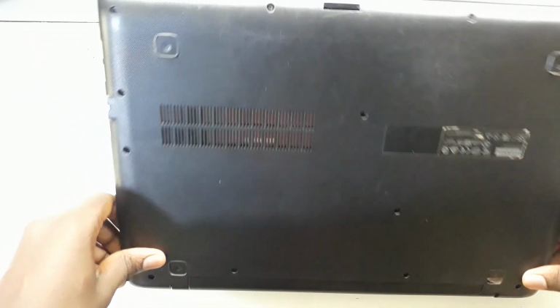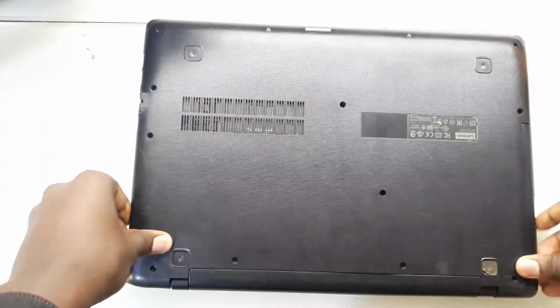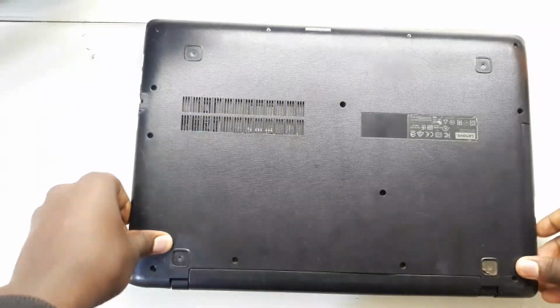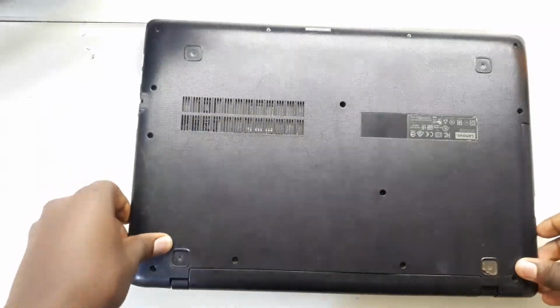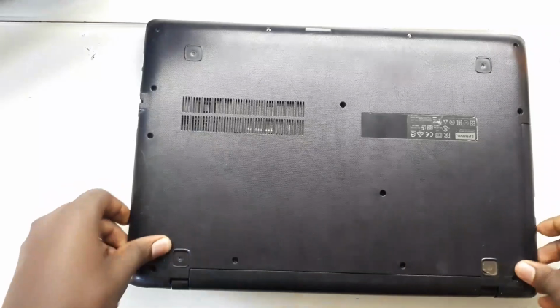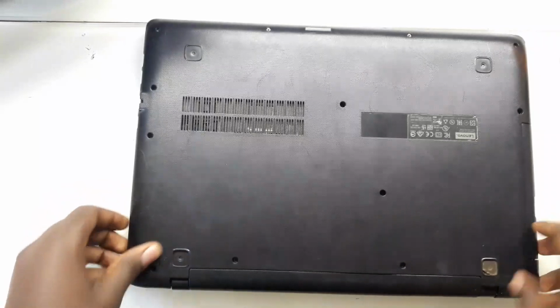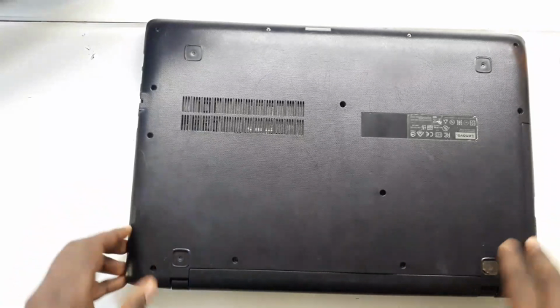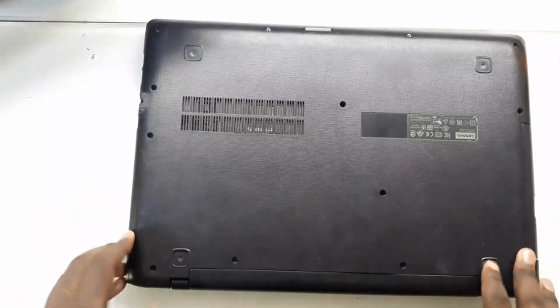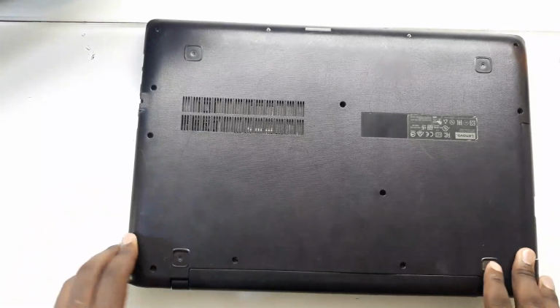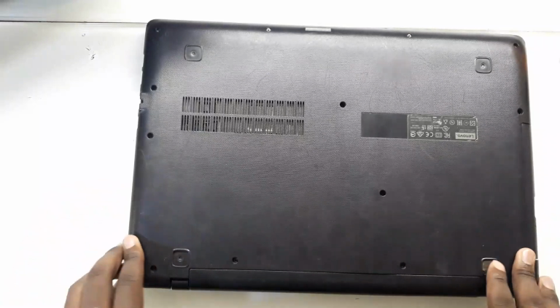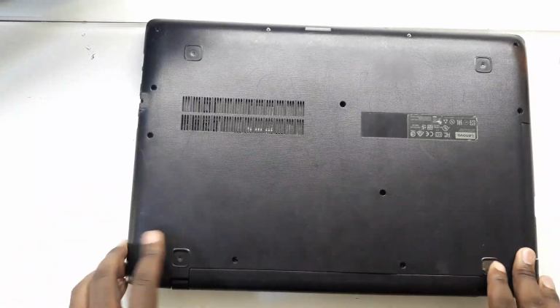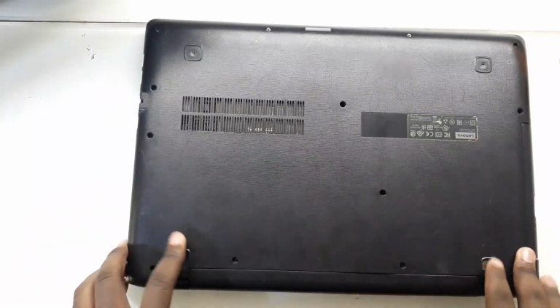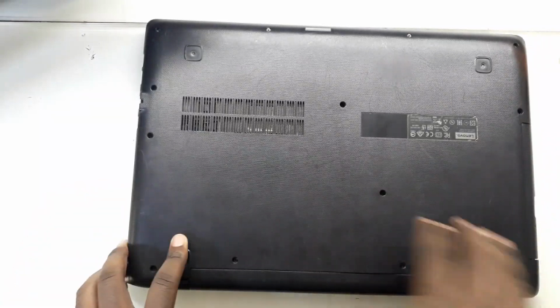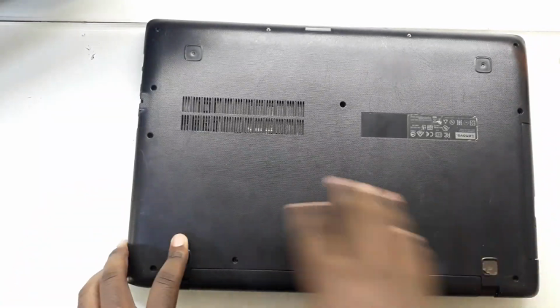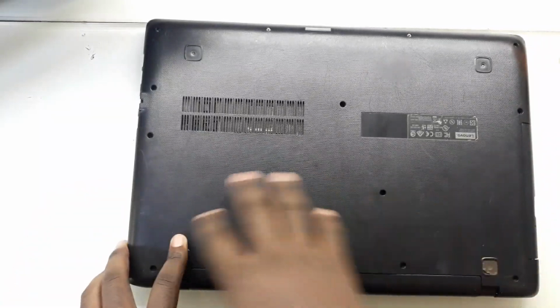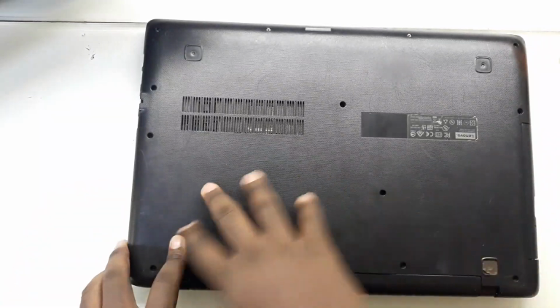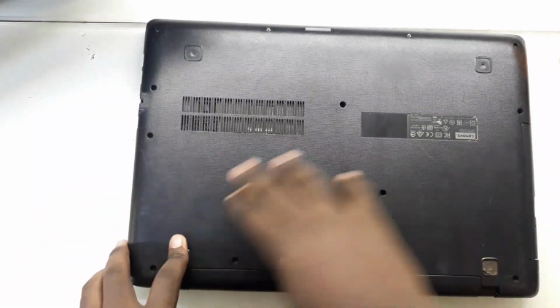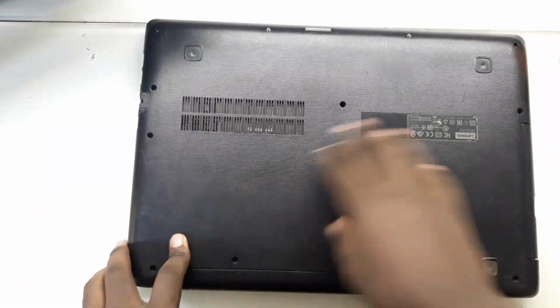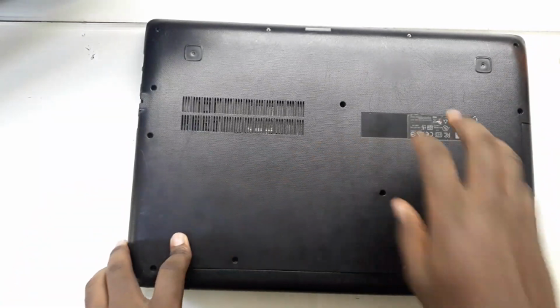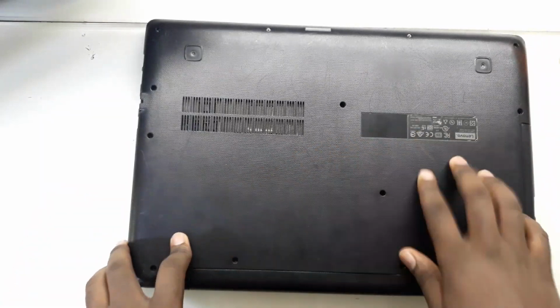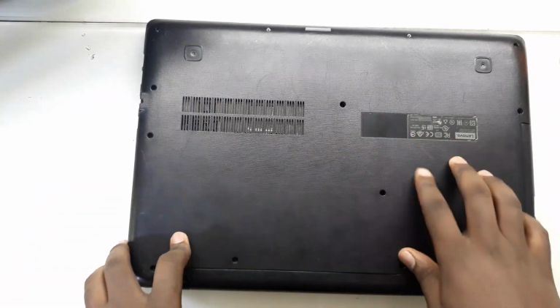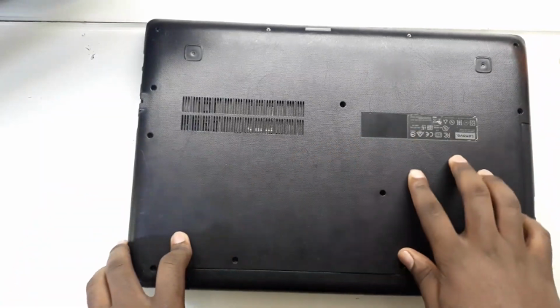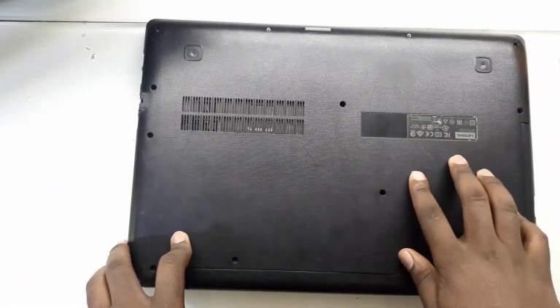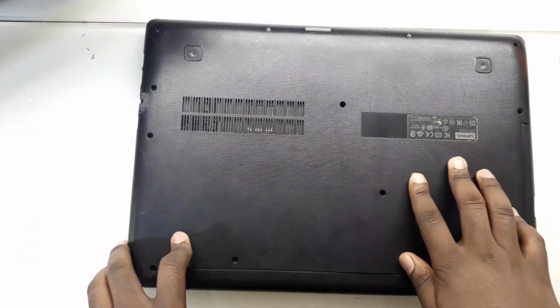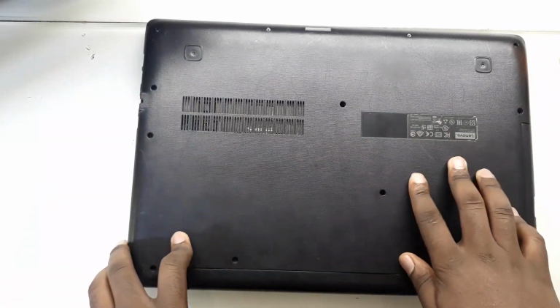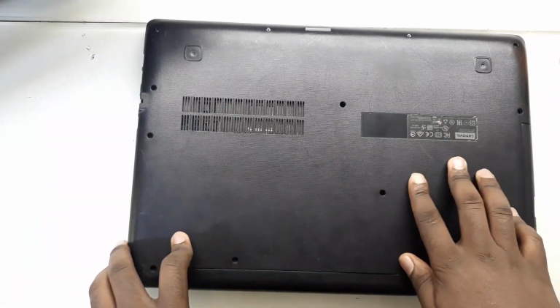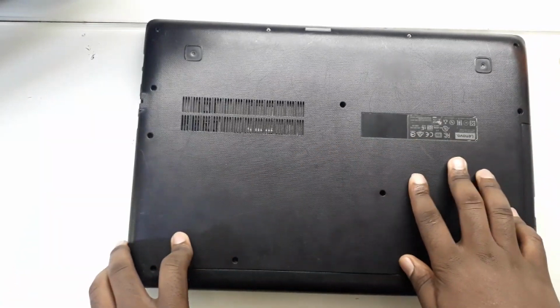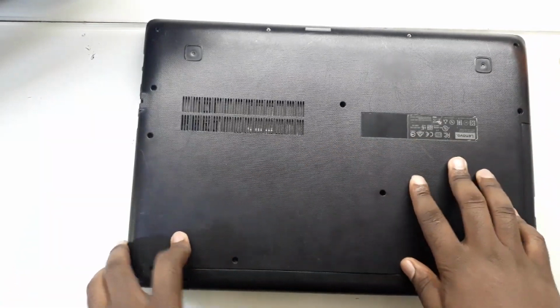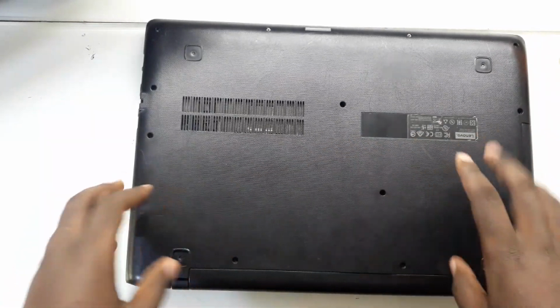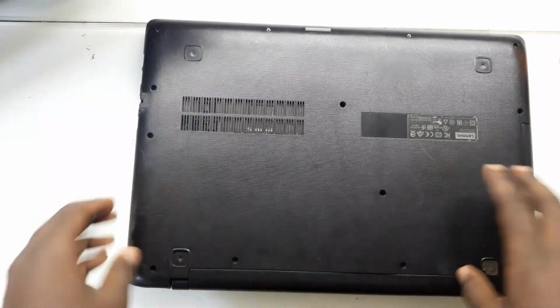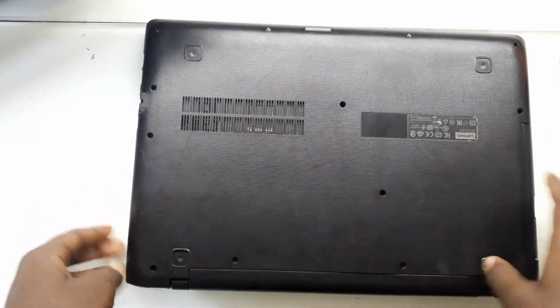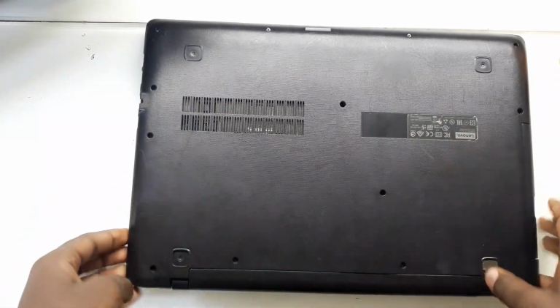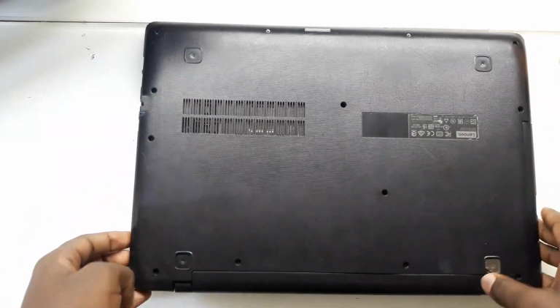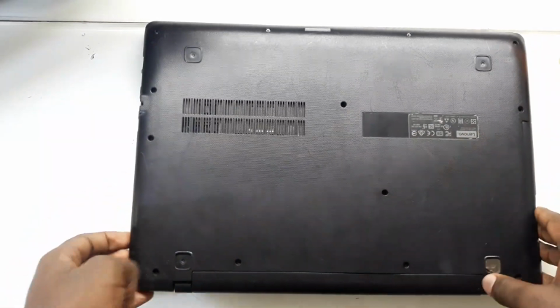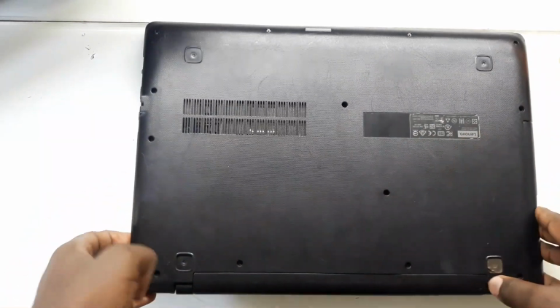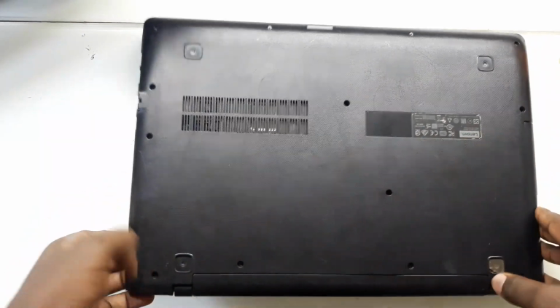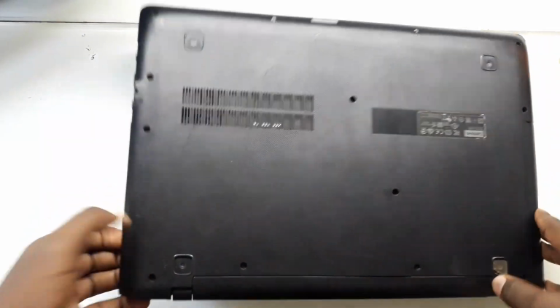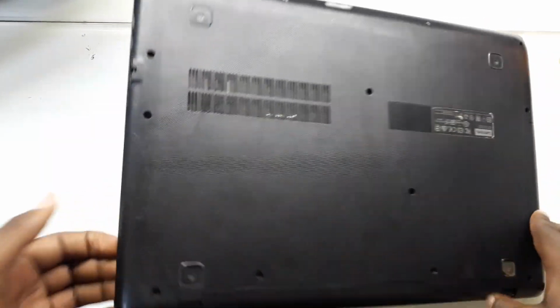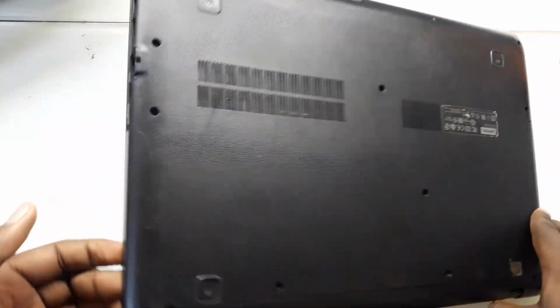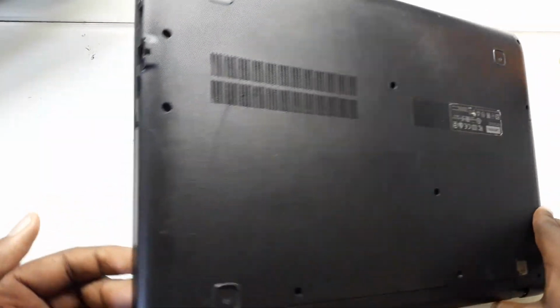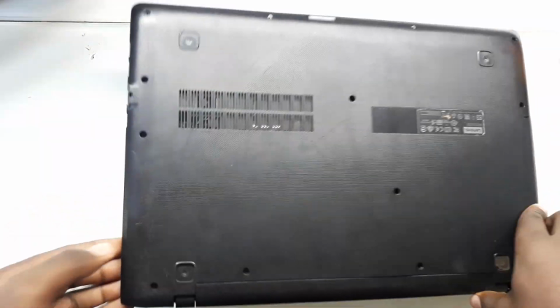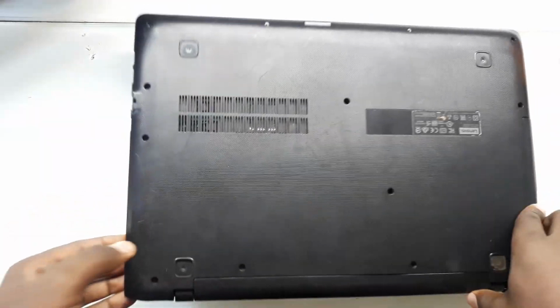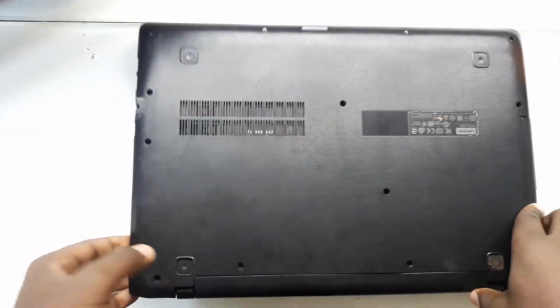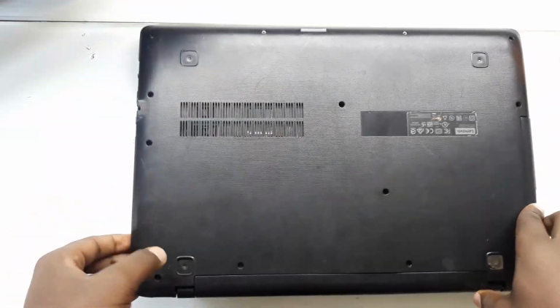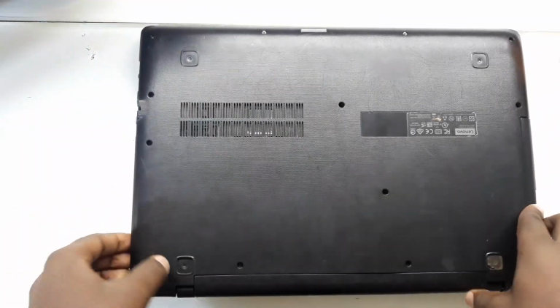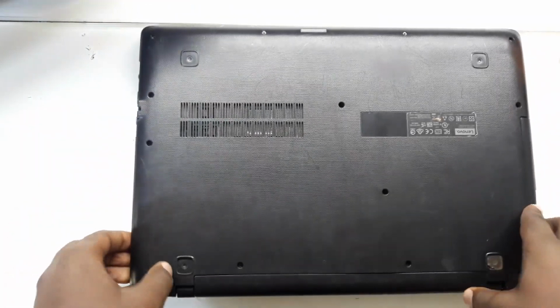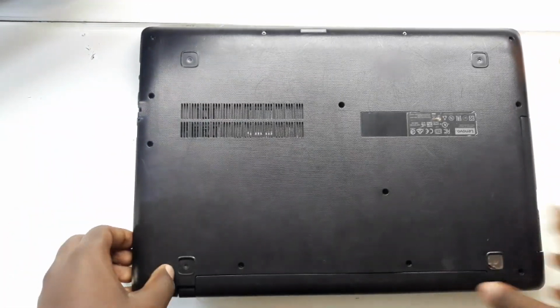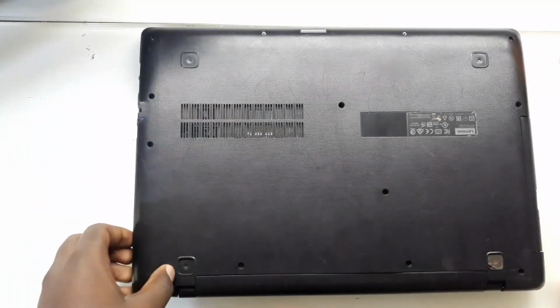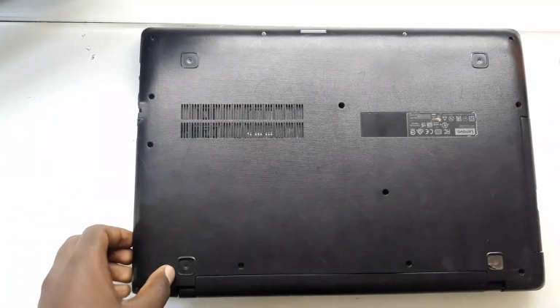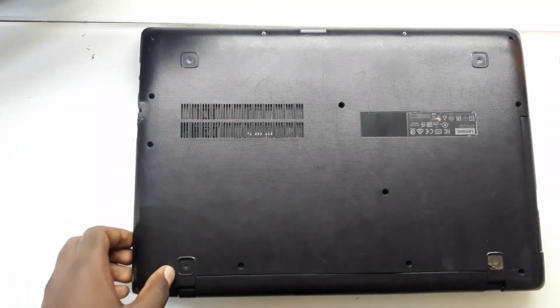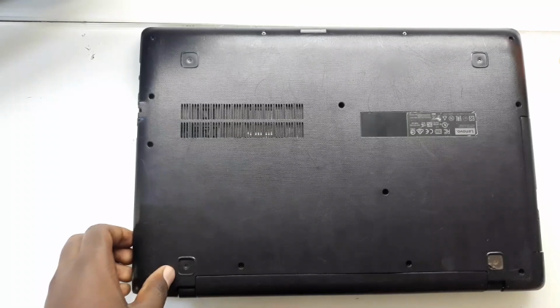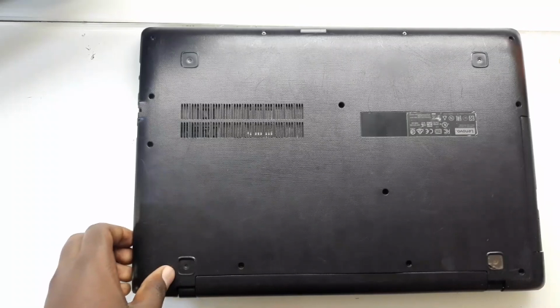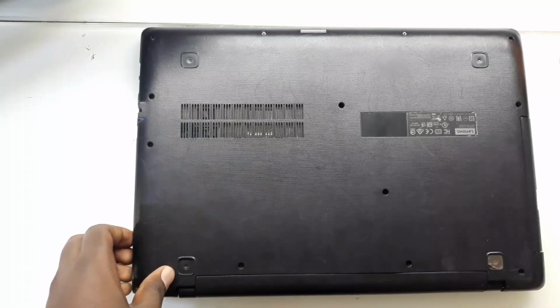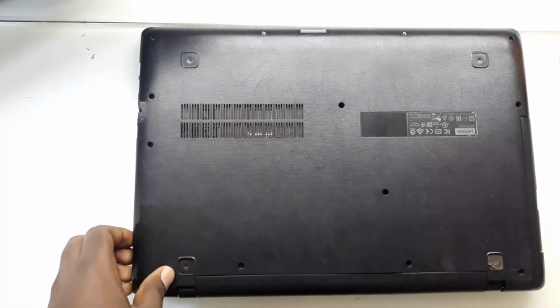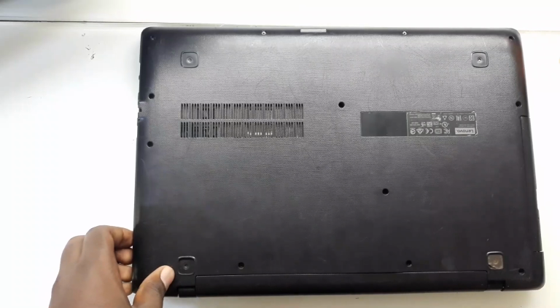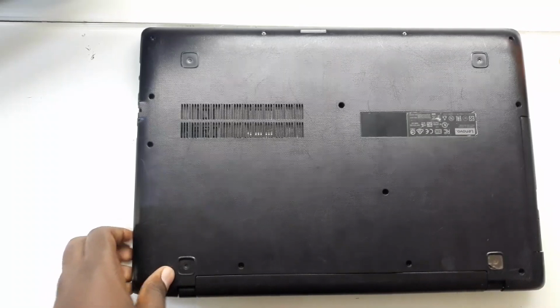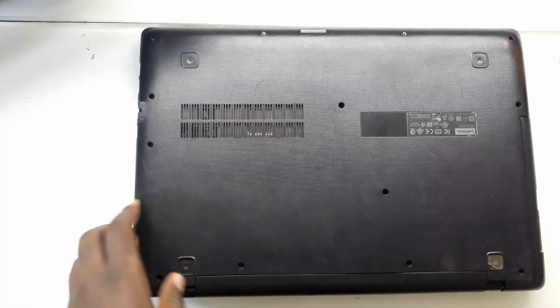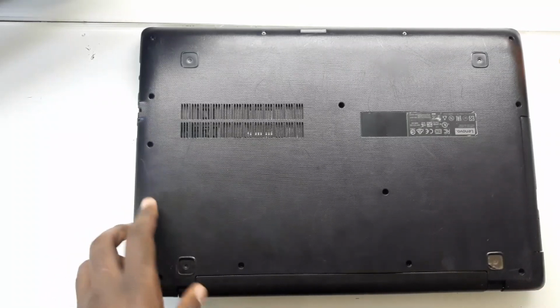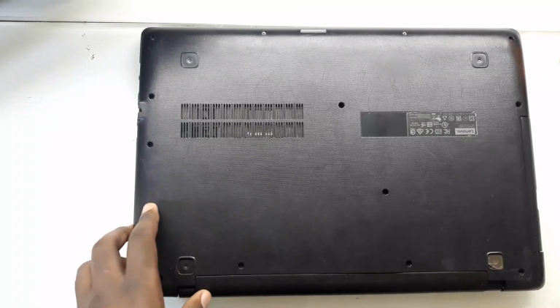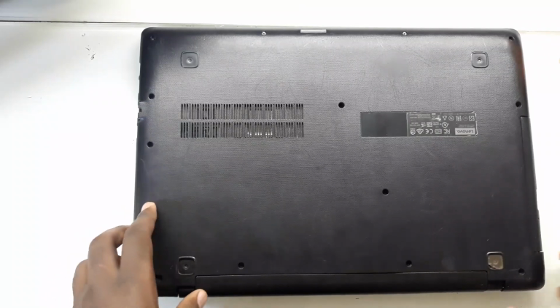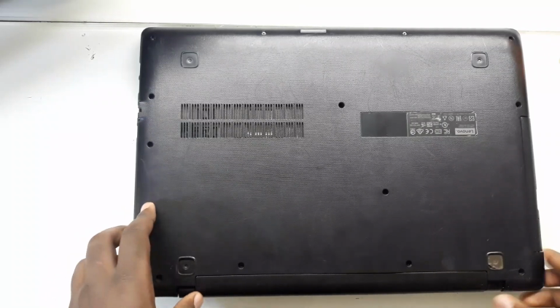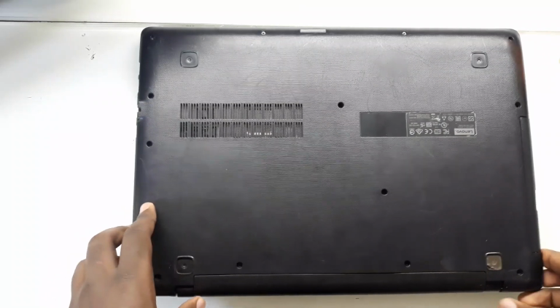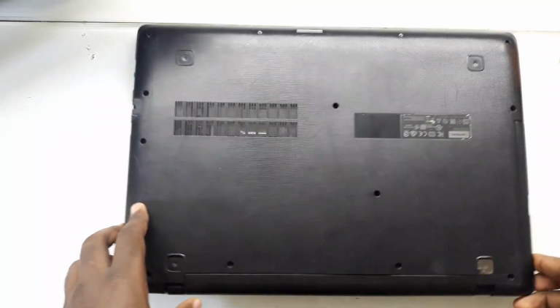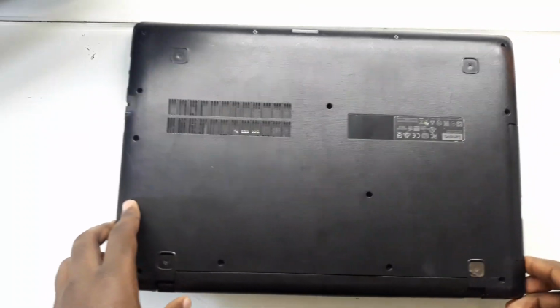So what I'm going to first do, I'm going to take out this back cover. They did give me the charger, so I'm going to be using the power supply for powering it up.